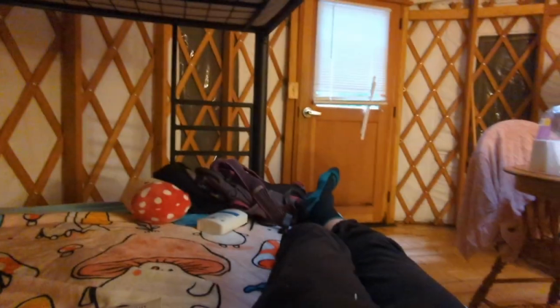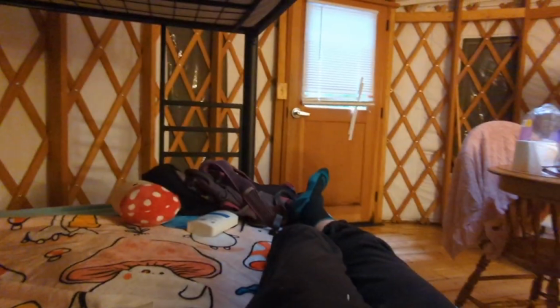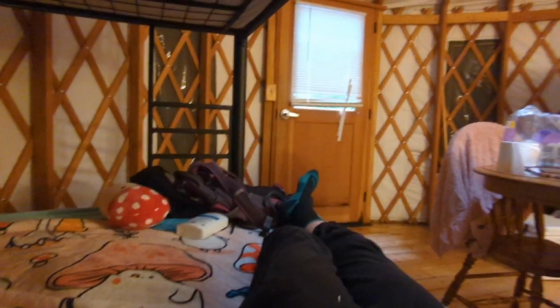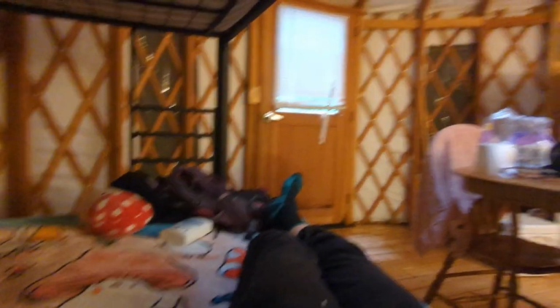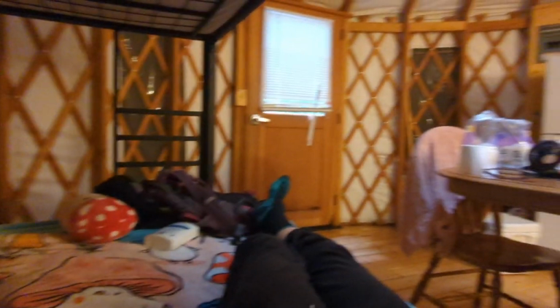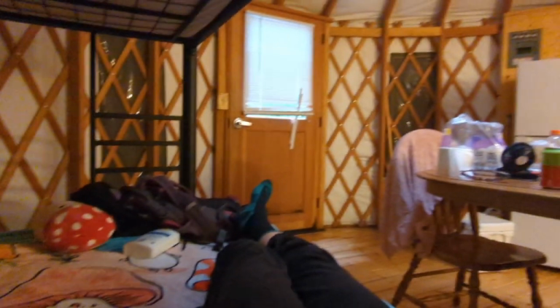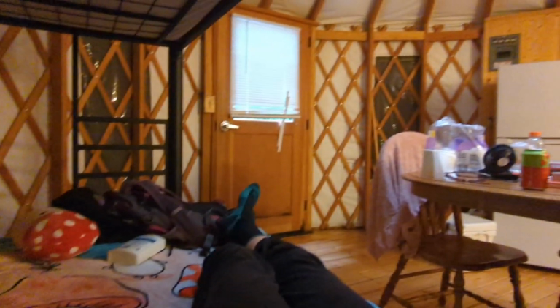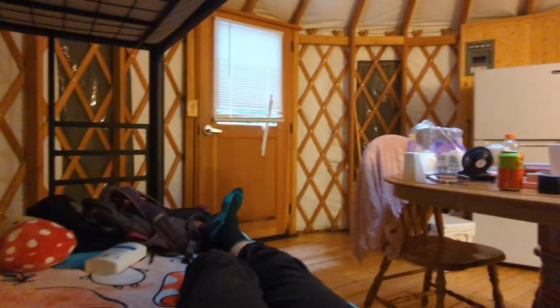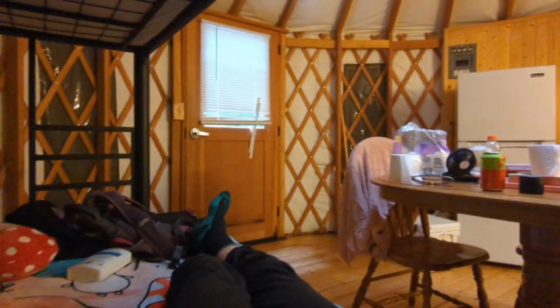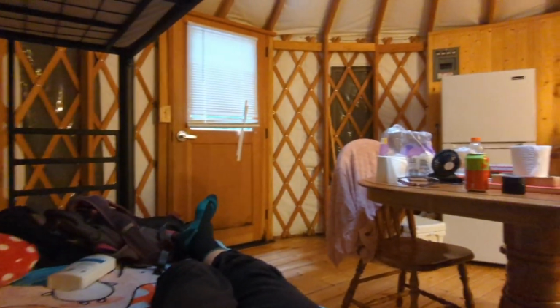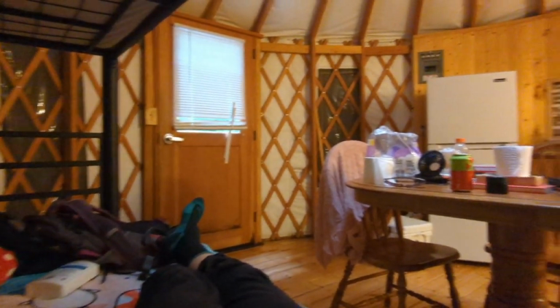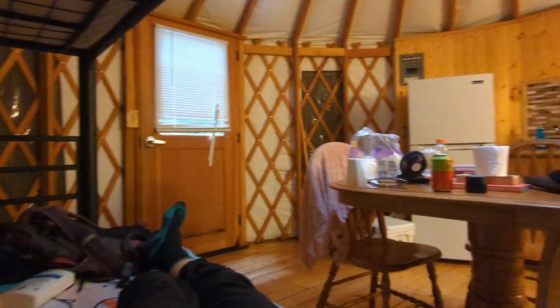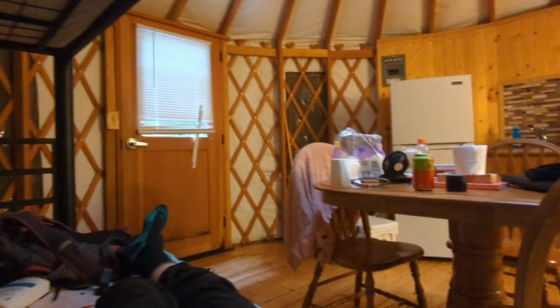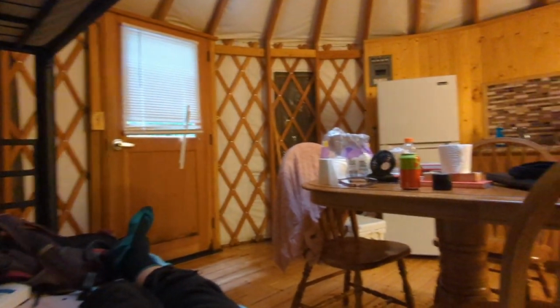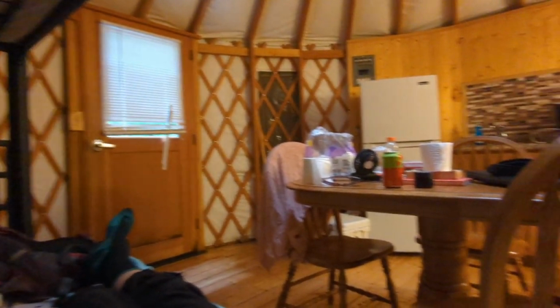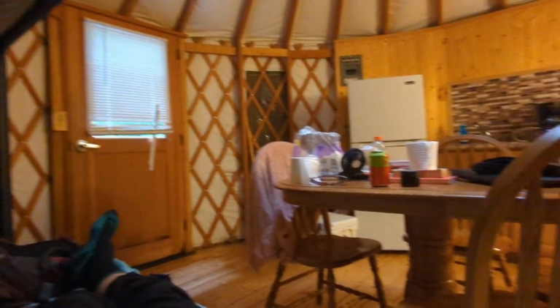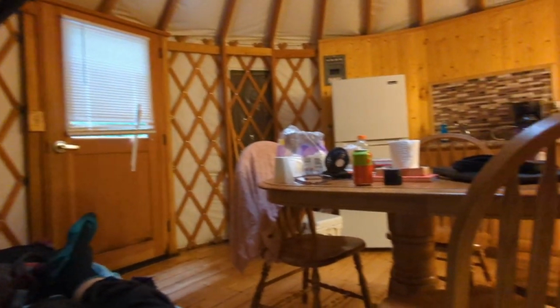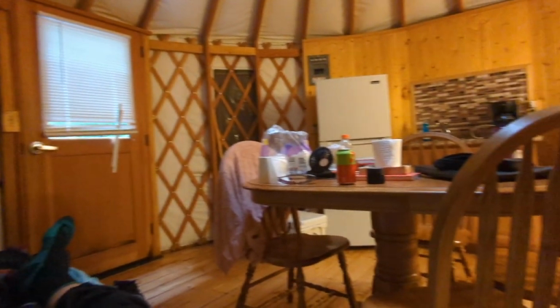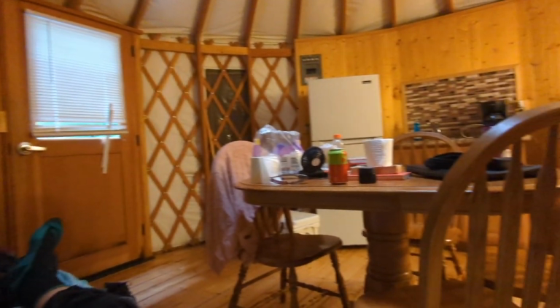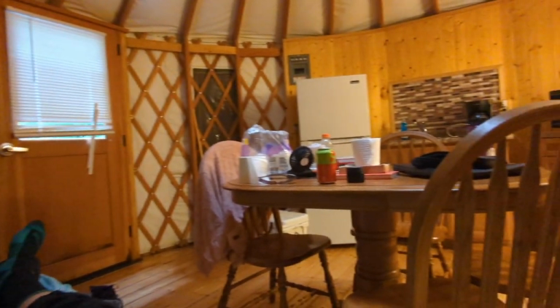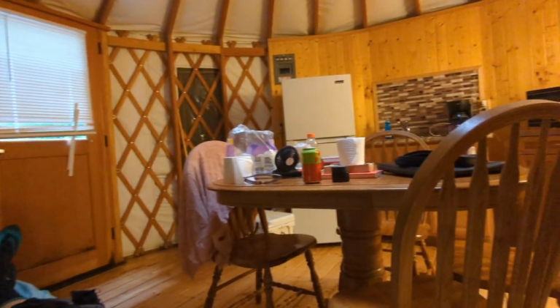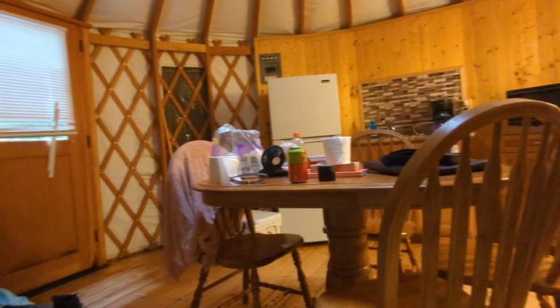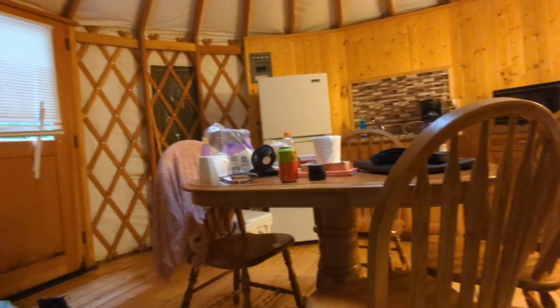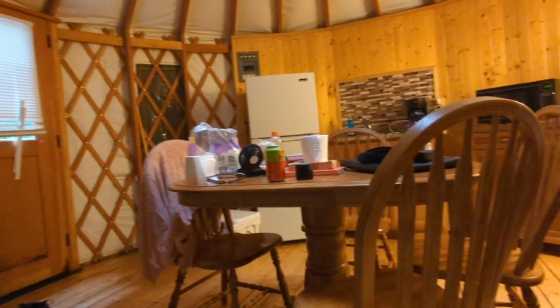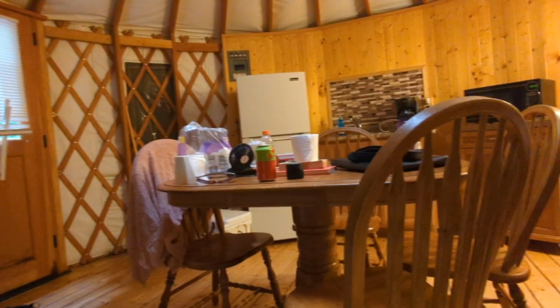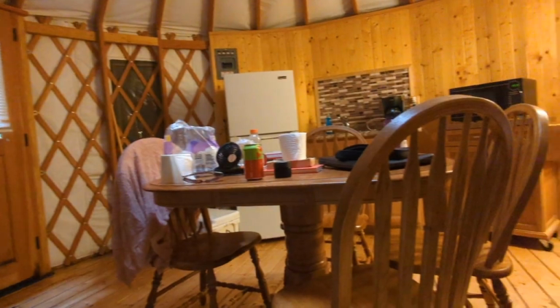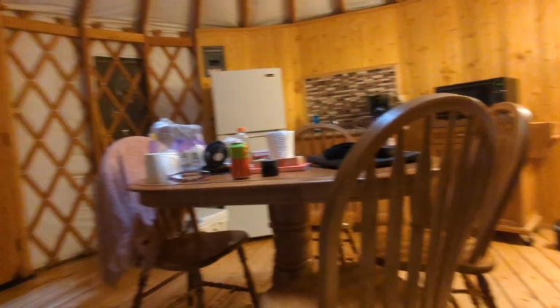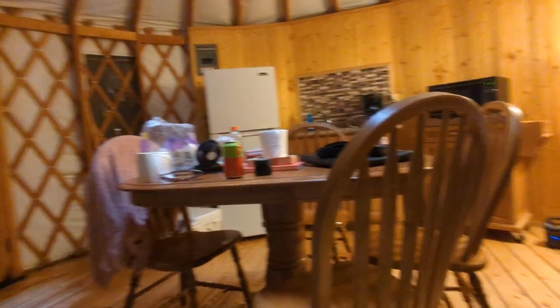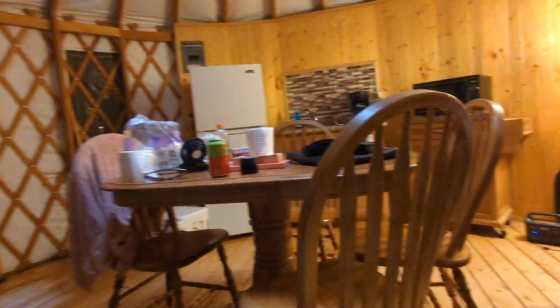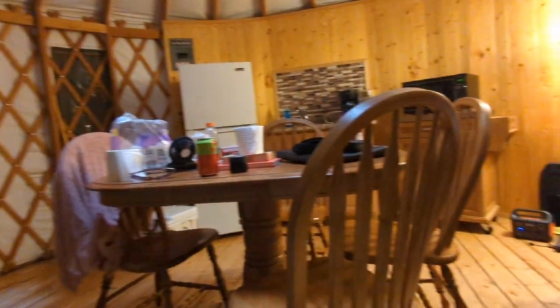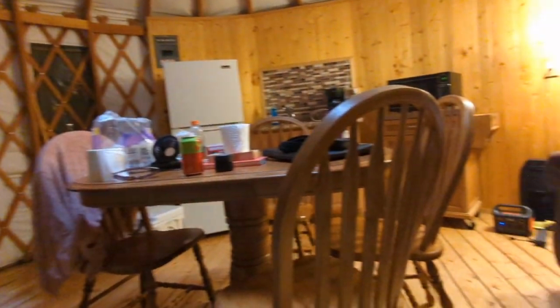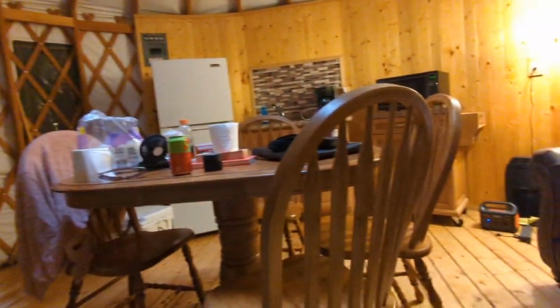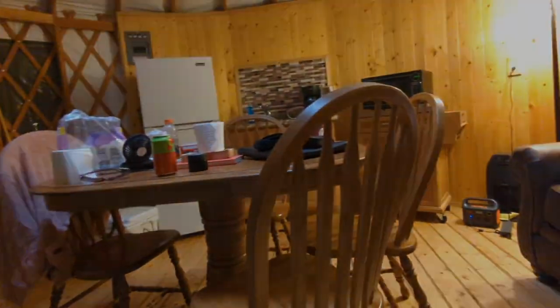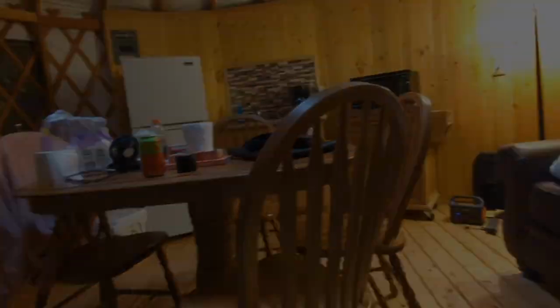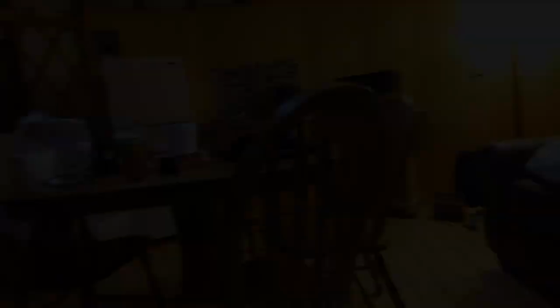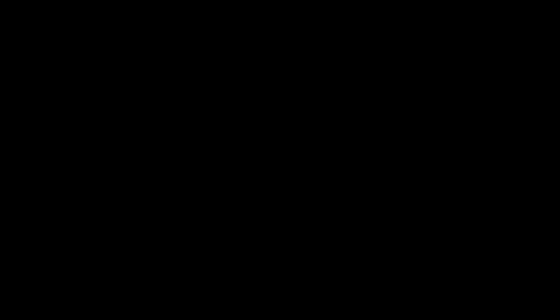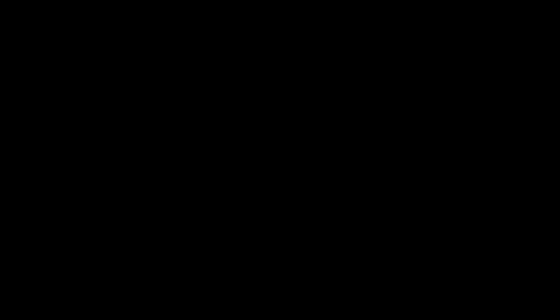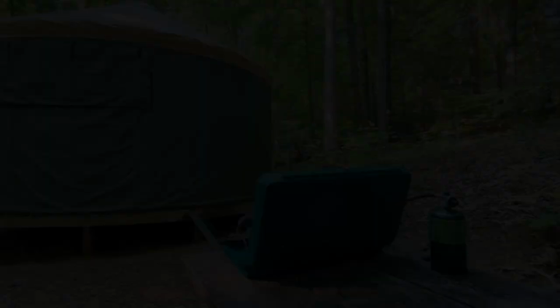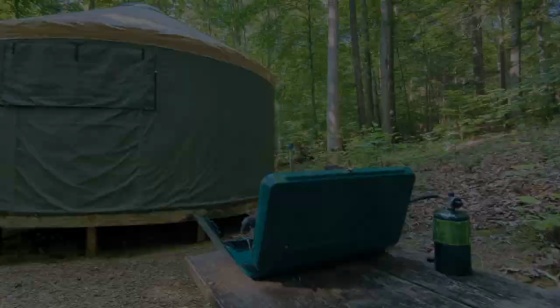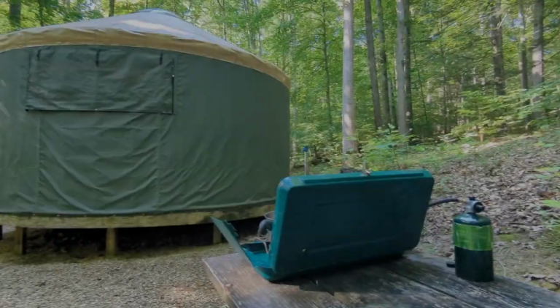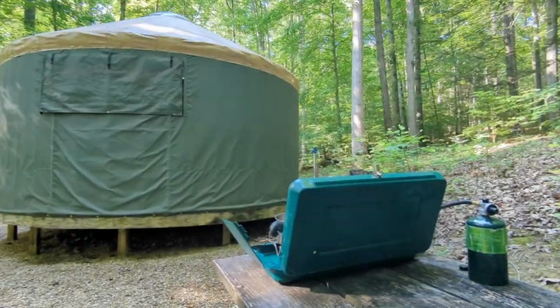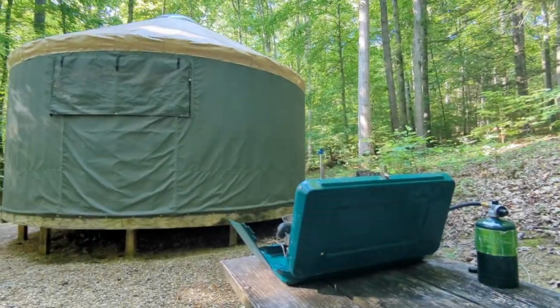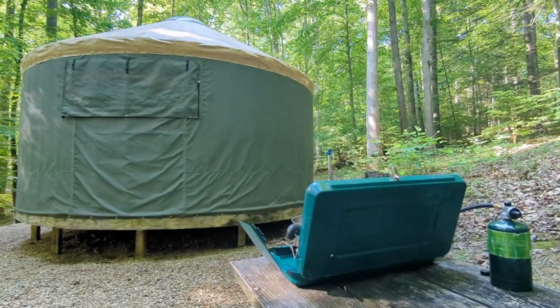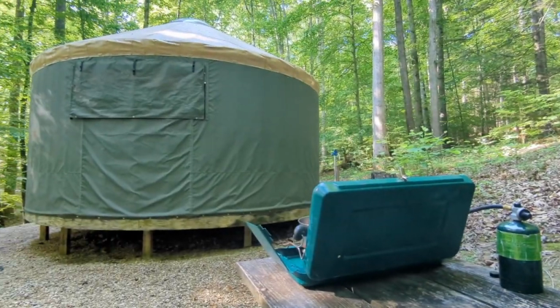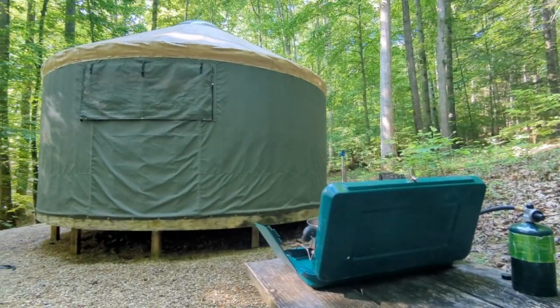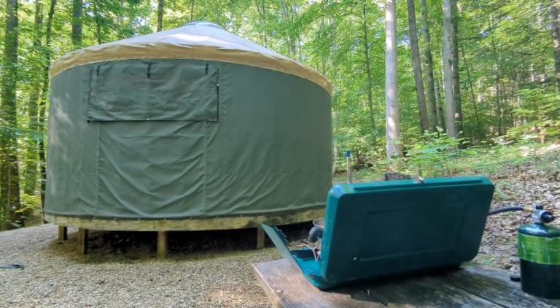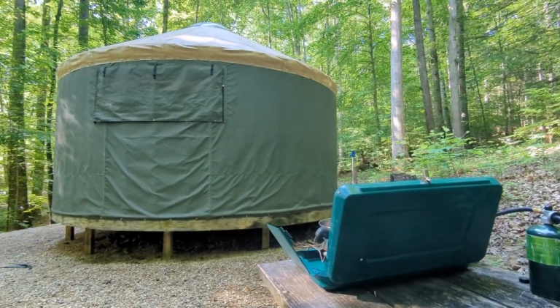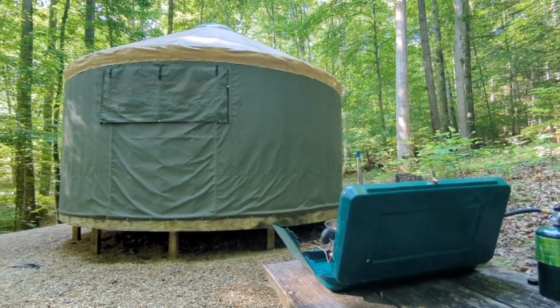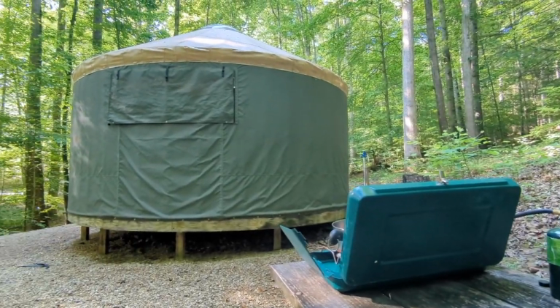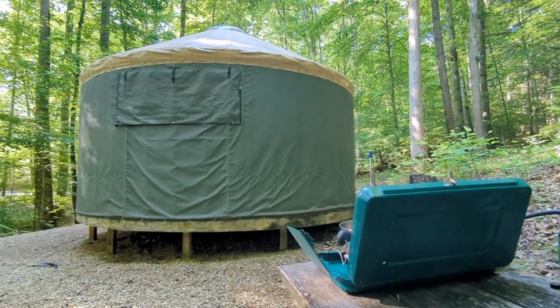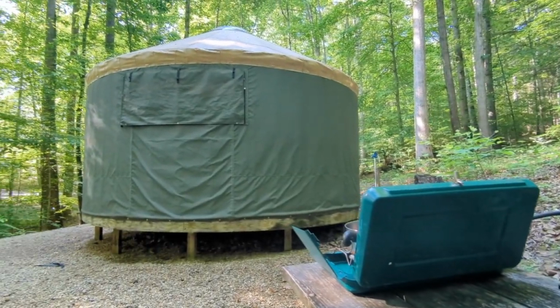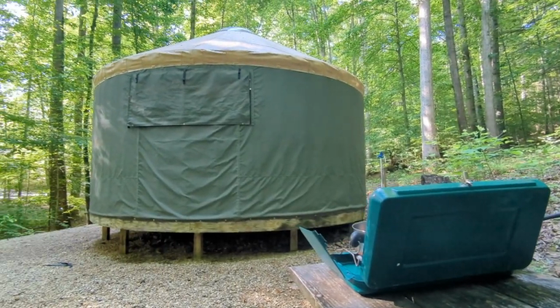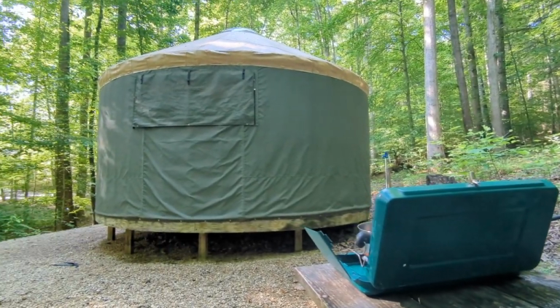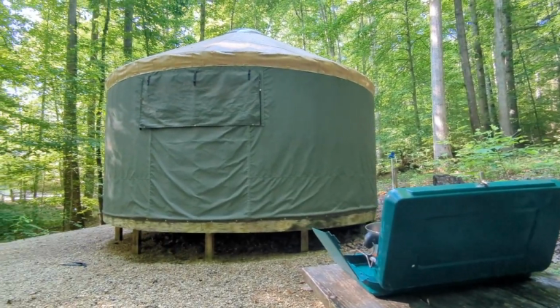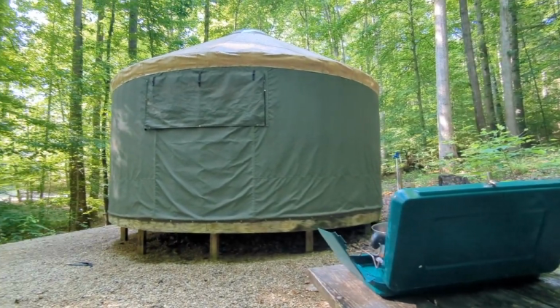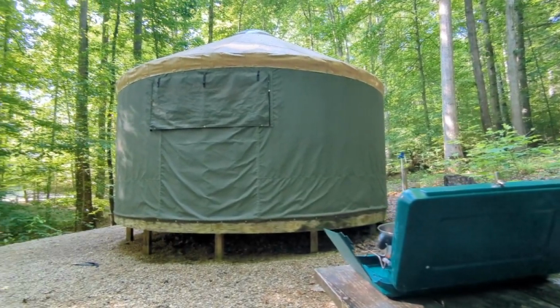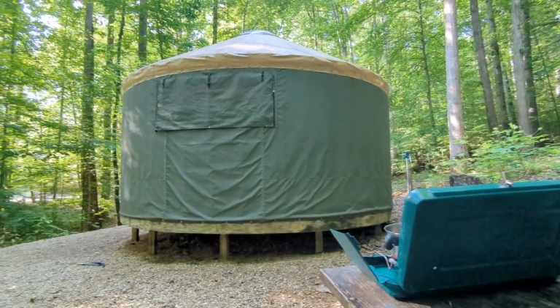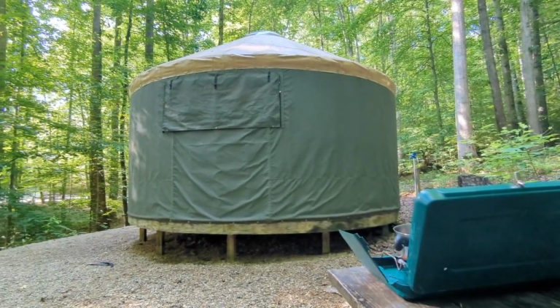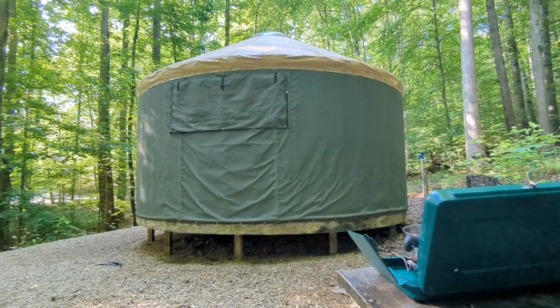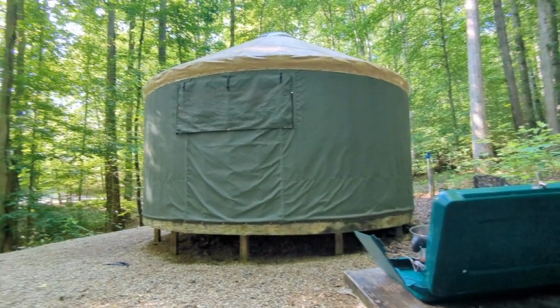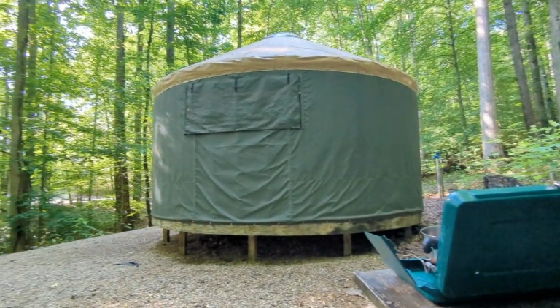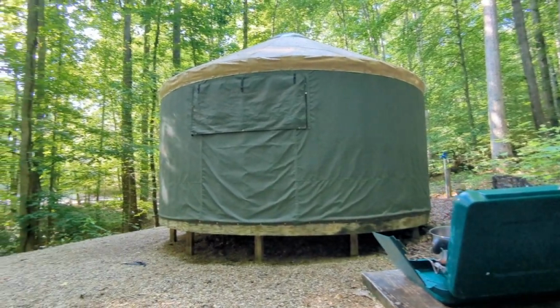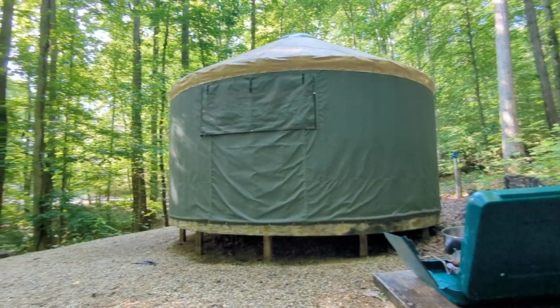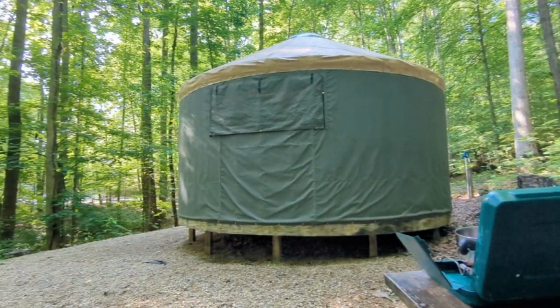I wasn't feeling well one day, so I decided to rent a yurt for a couple nights. That's the worst thing about living in your car — when you don't feel good.